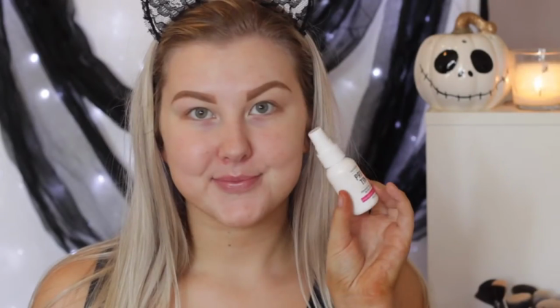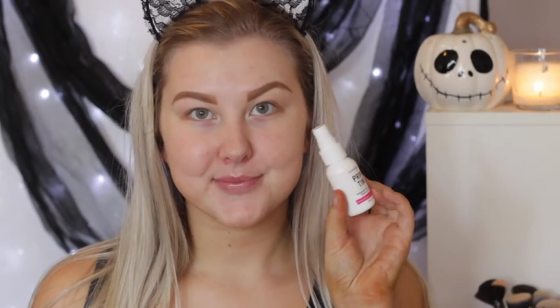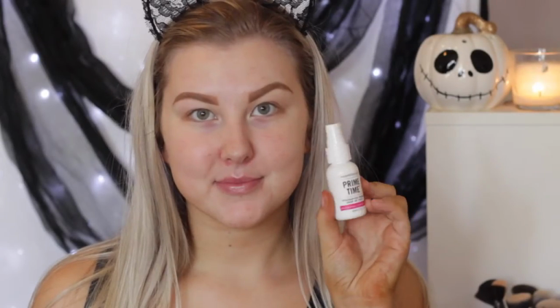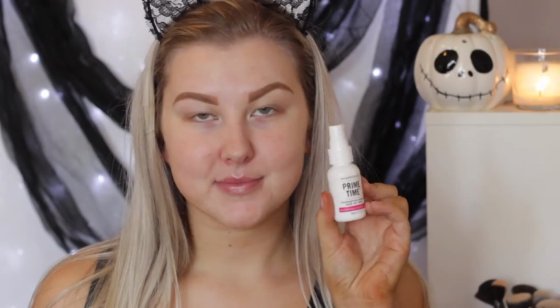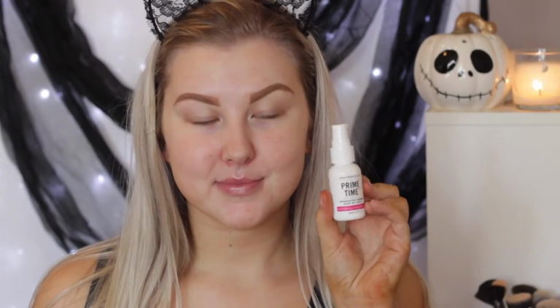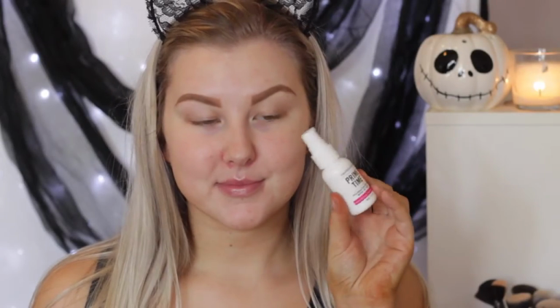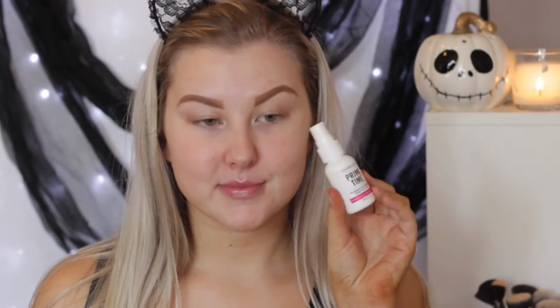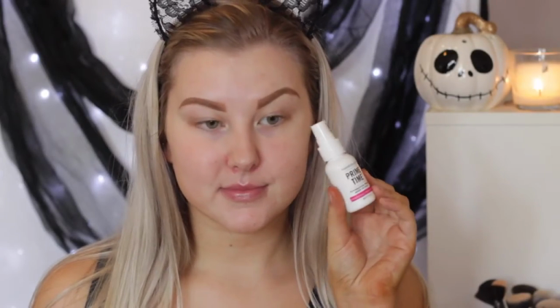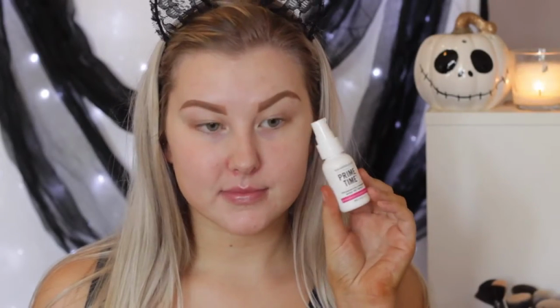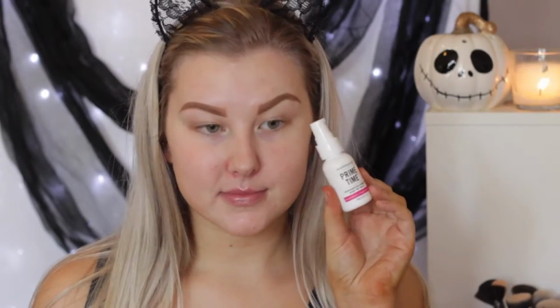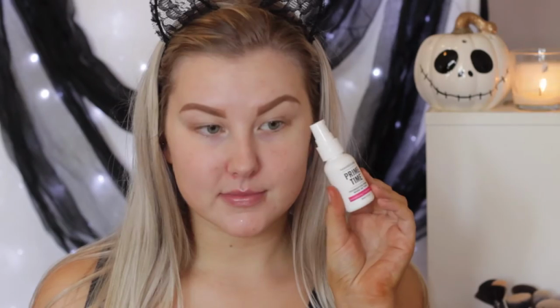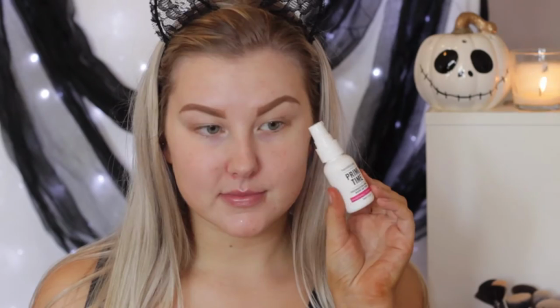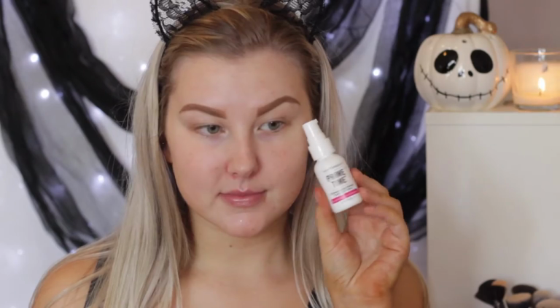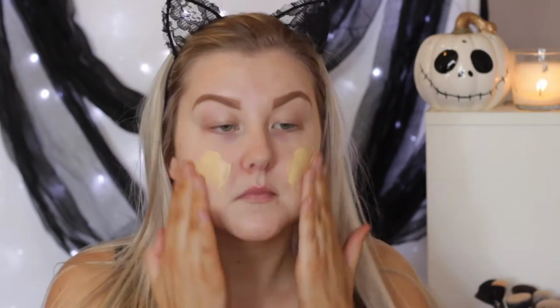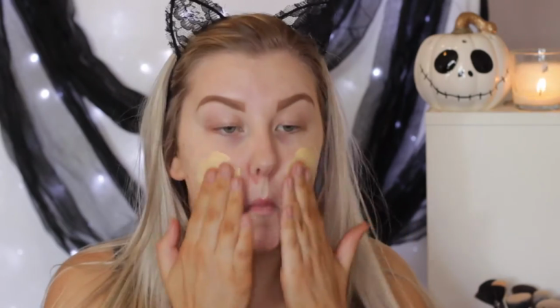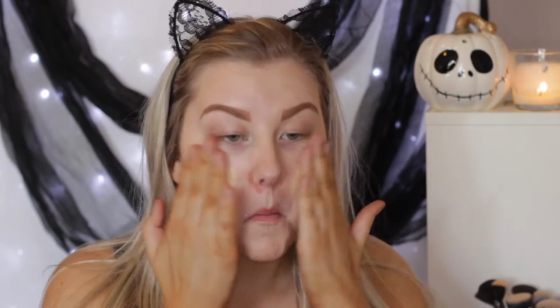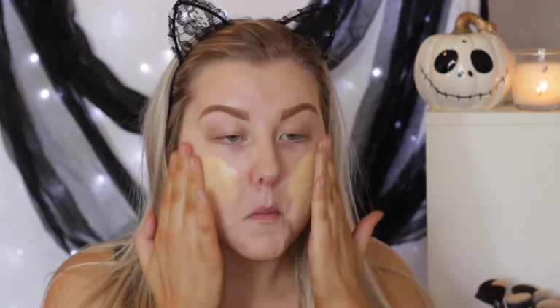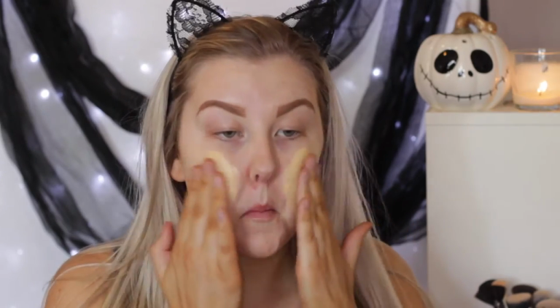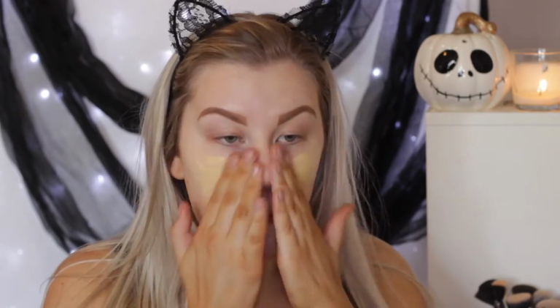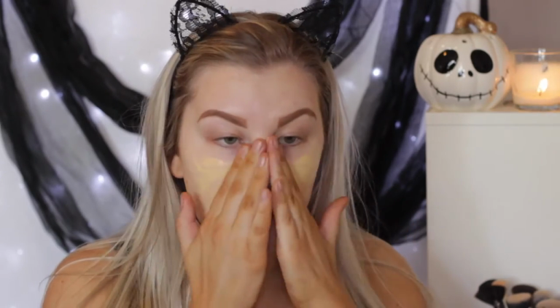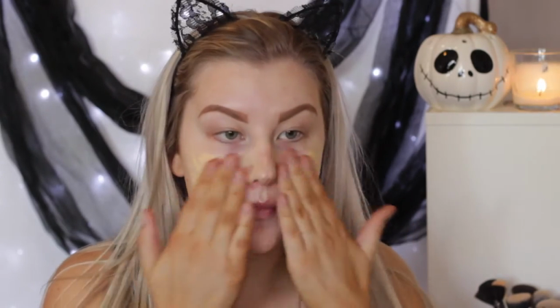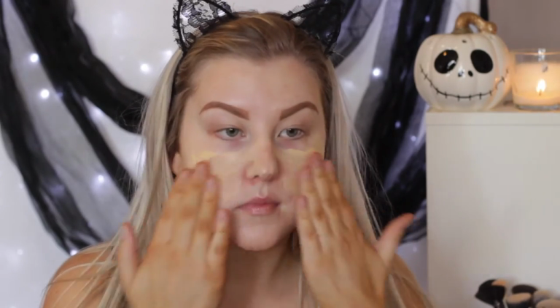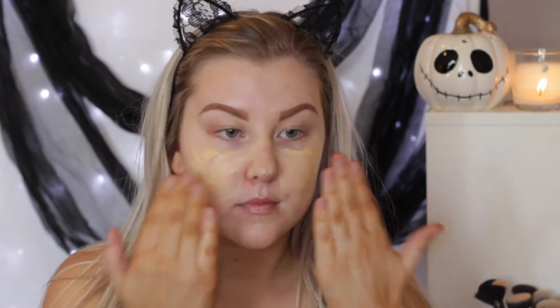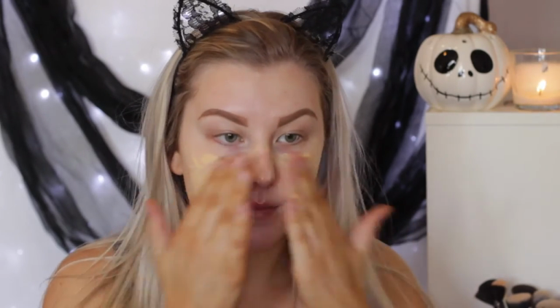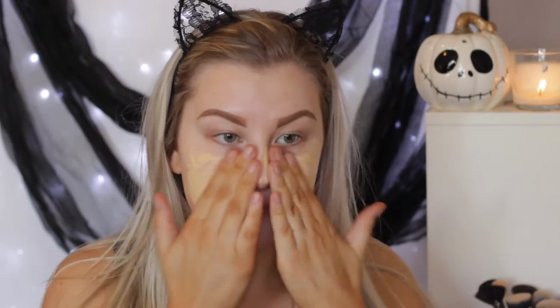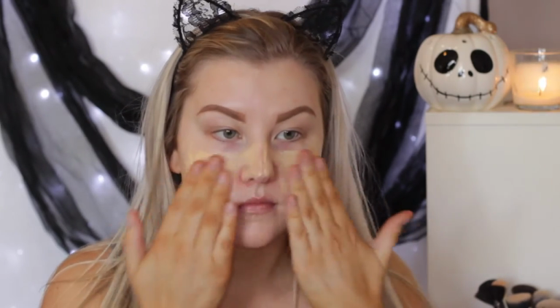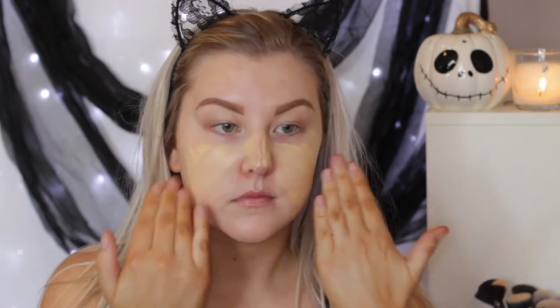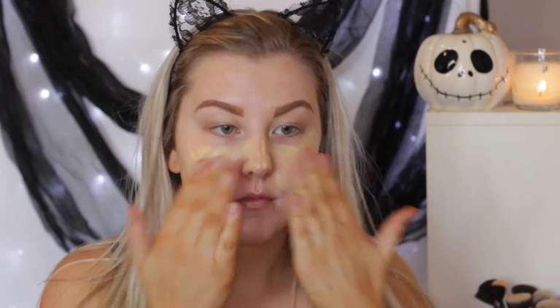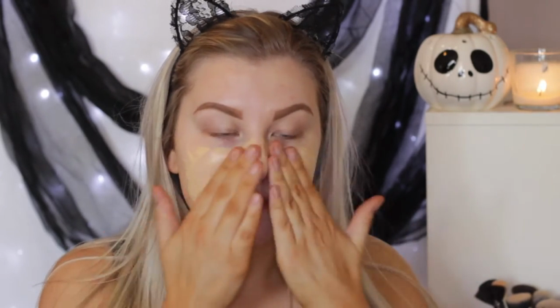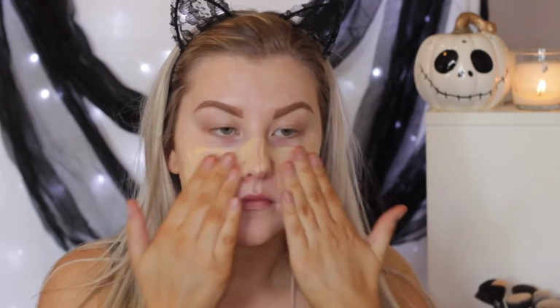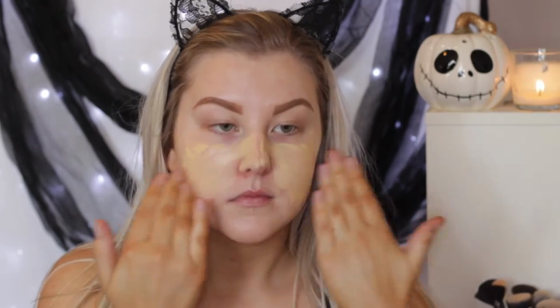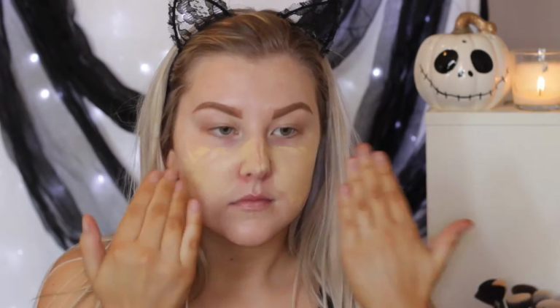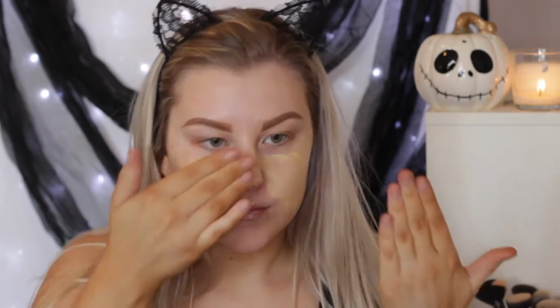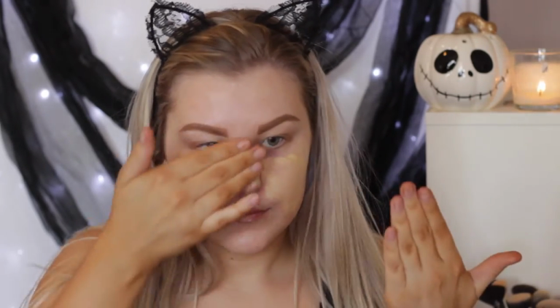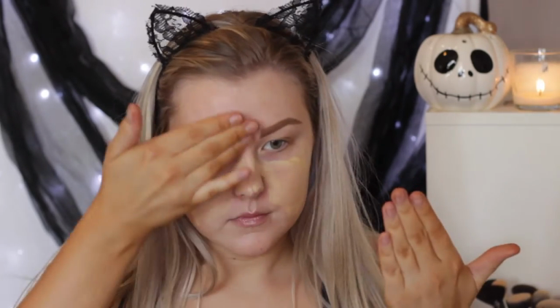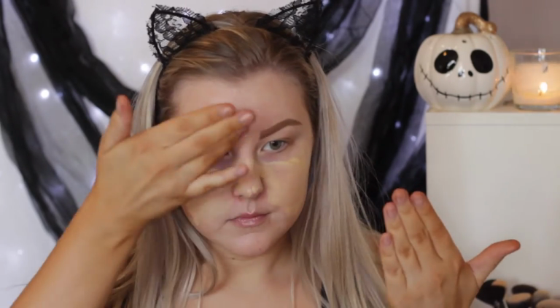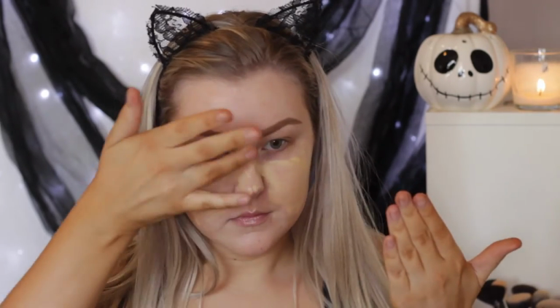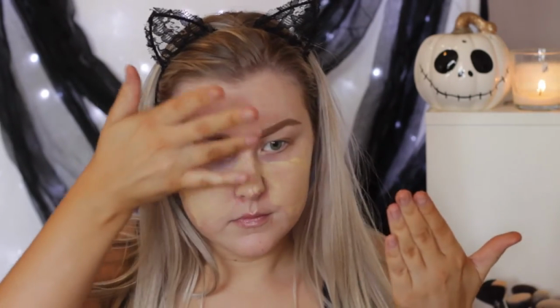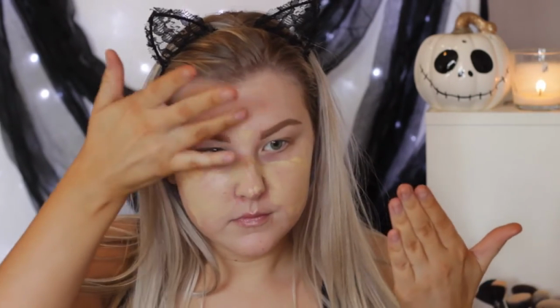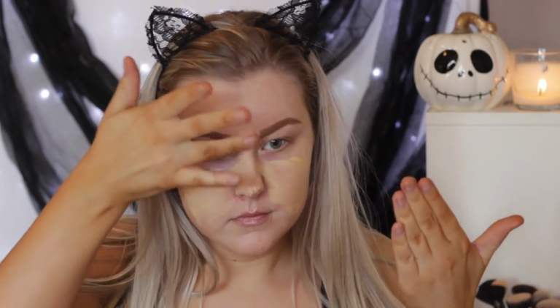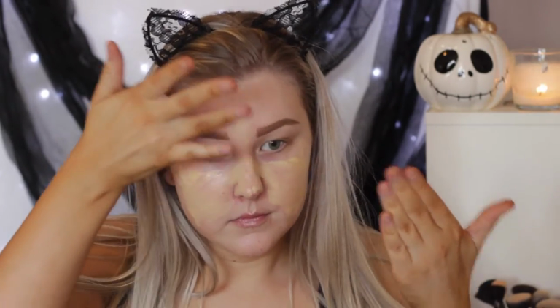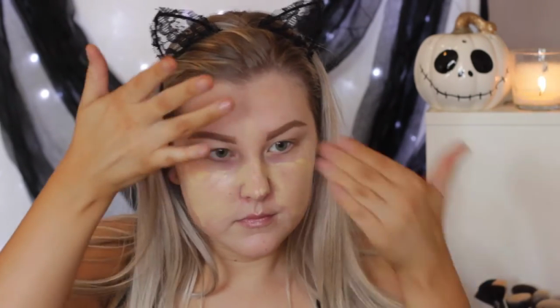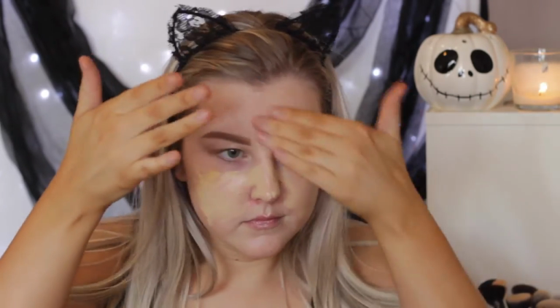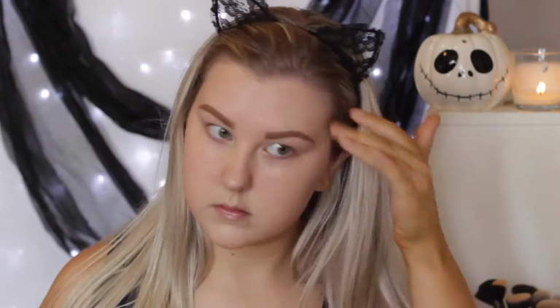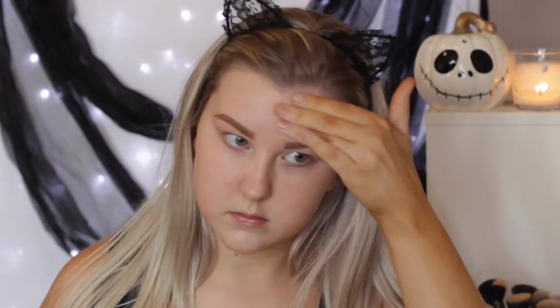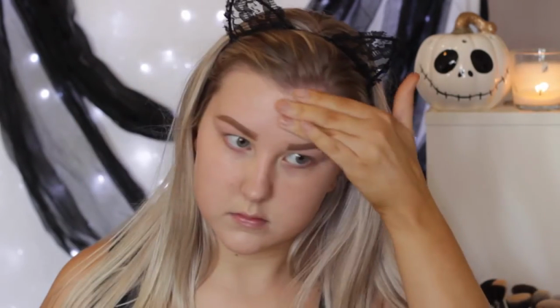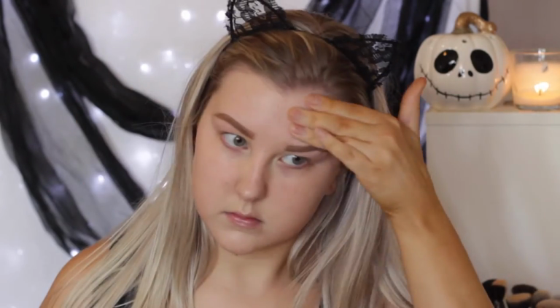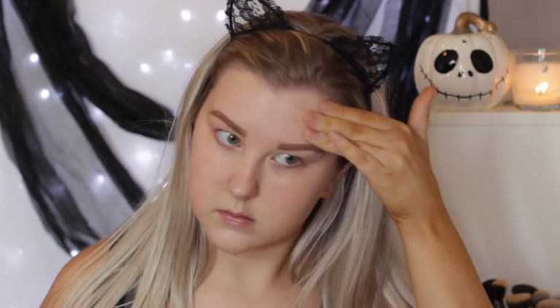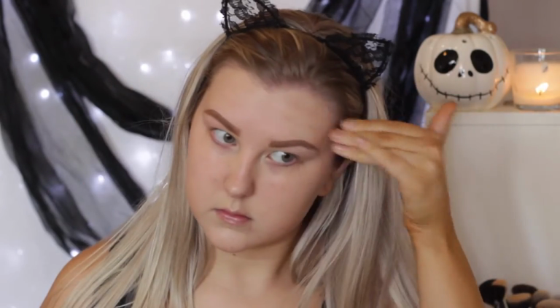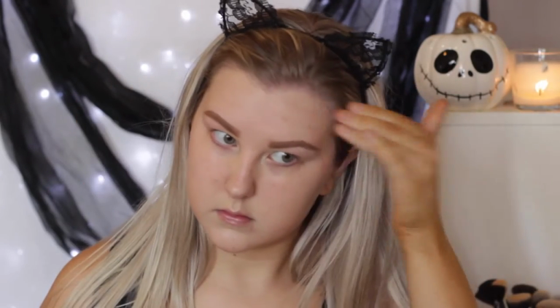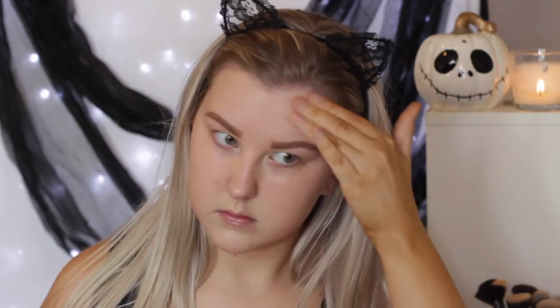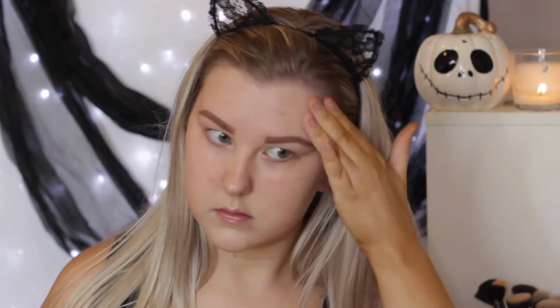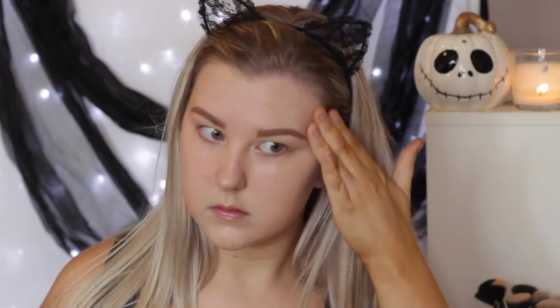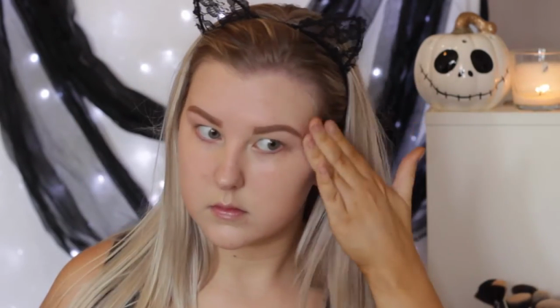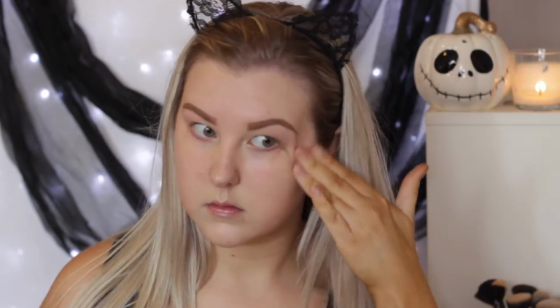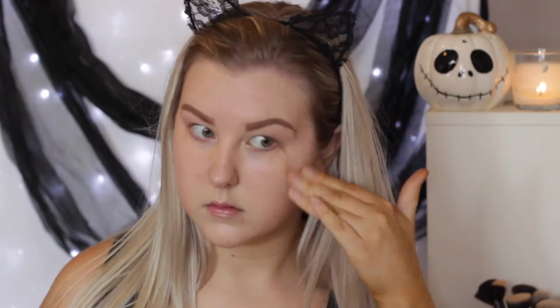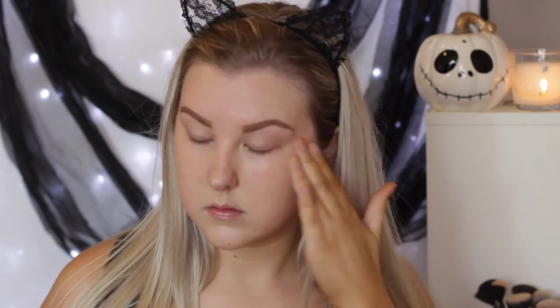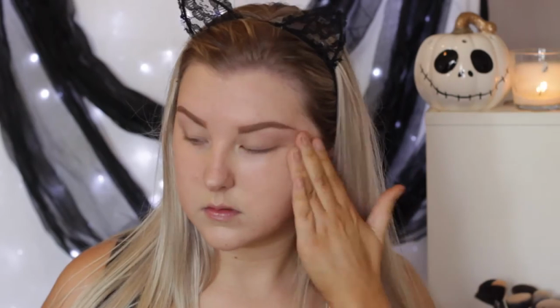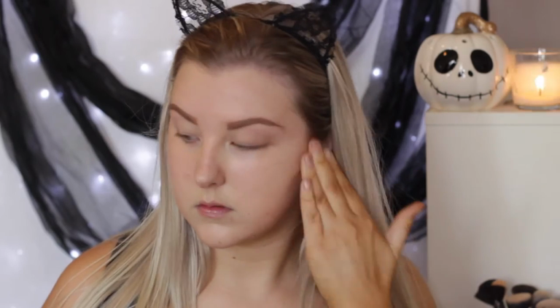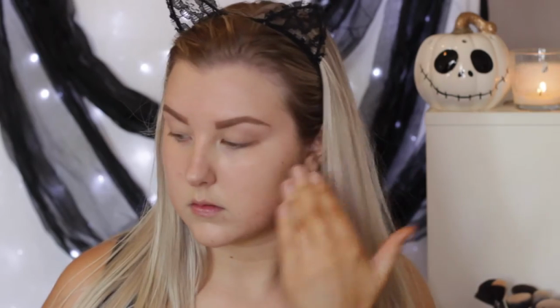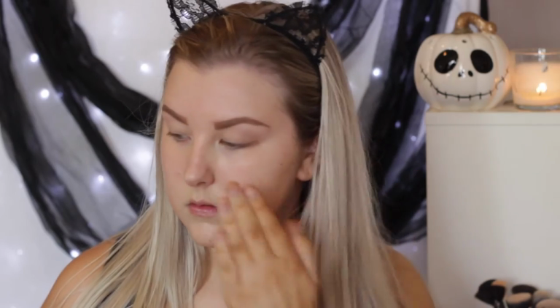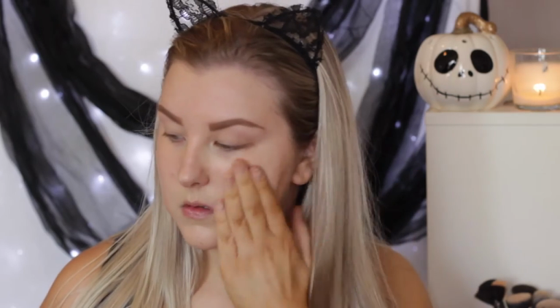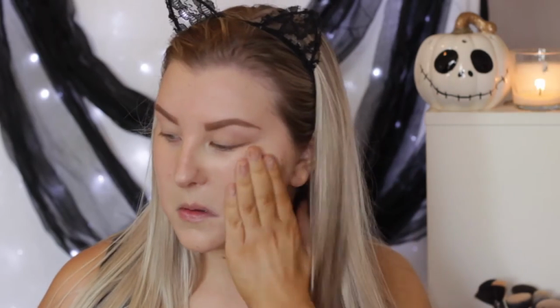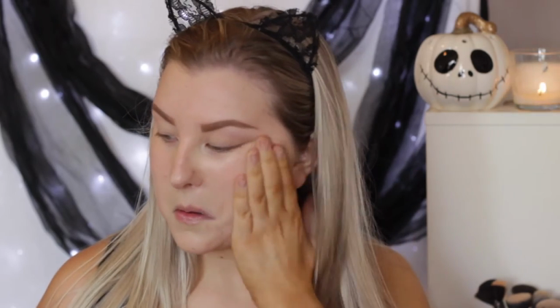Happy October! Today's tutorial is a Halloween look — a beautiful lioness kind of tutorial.